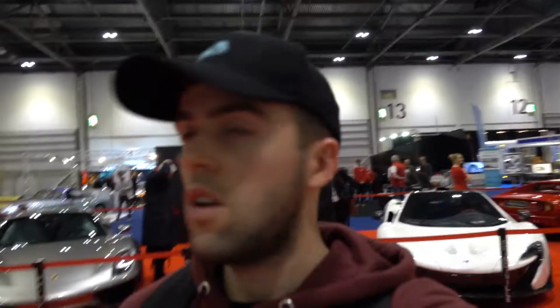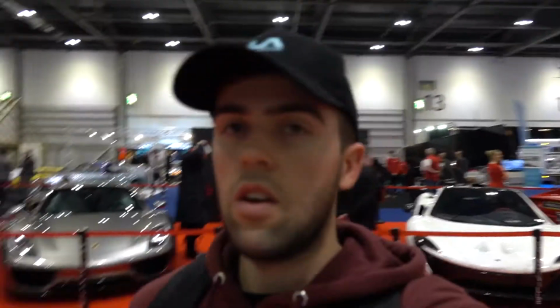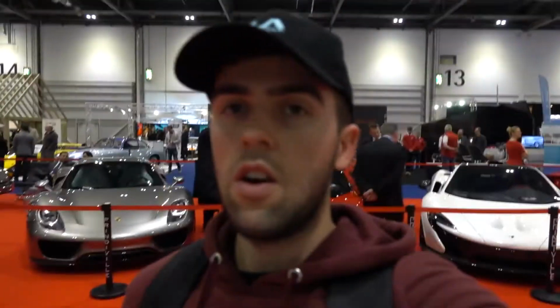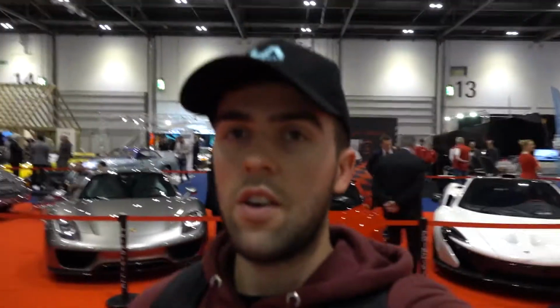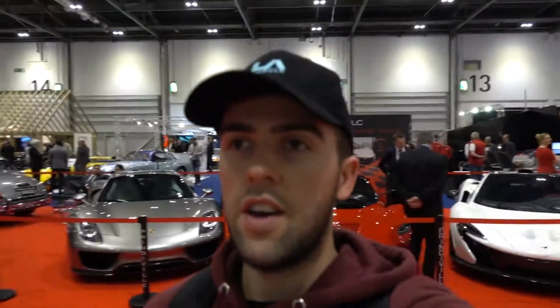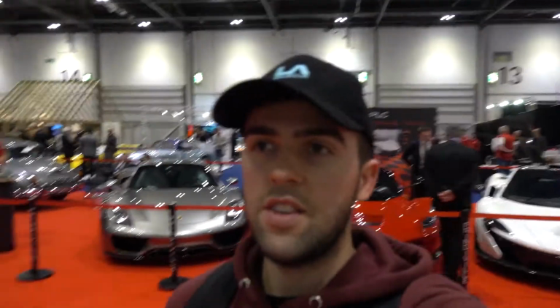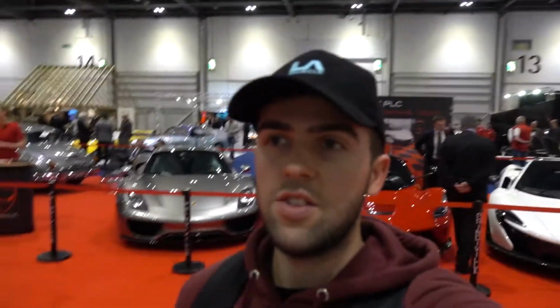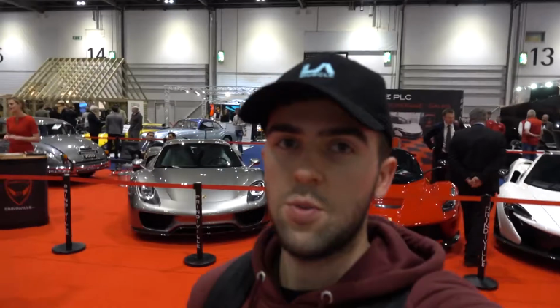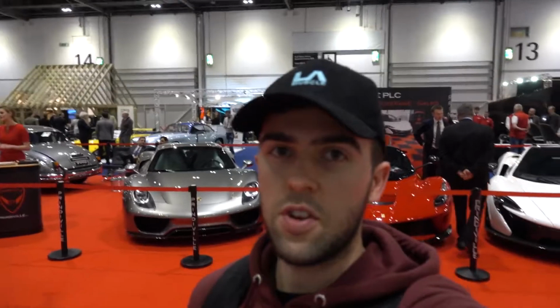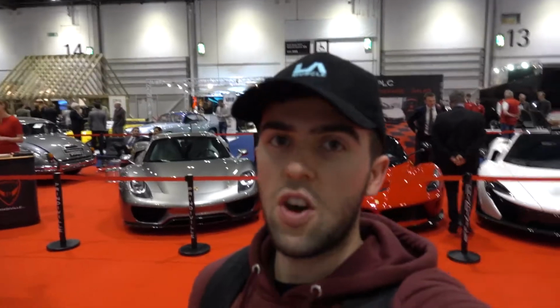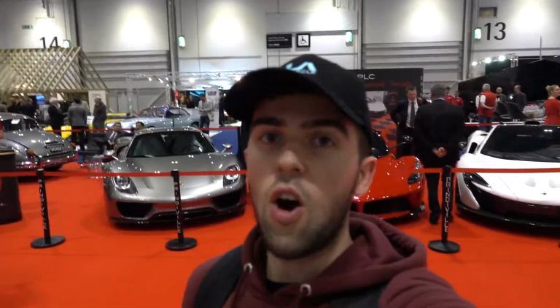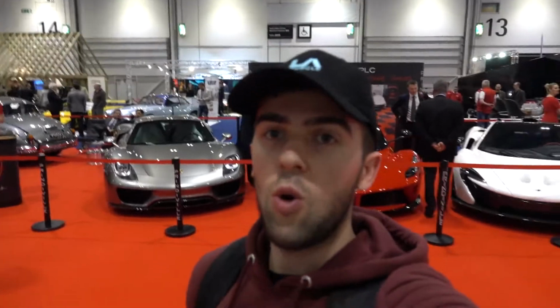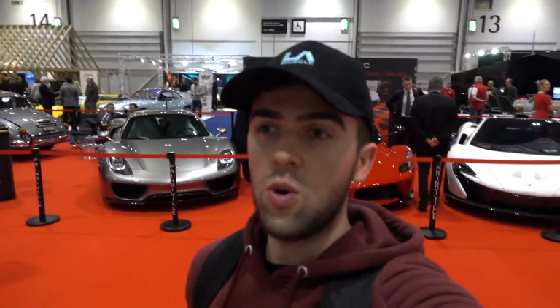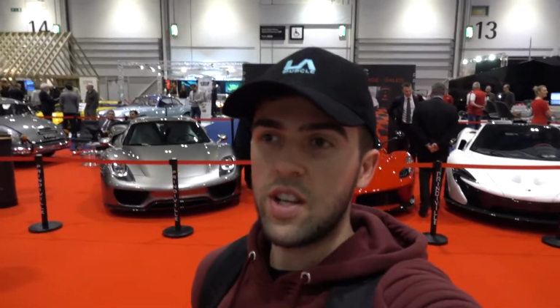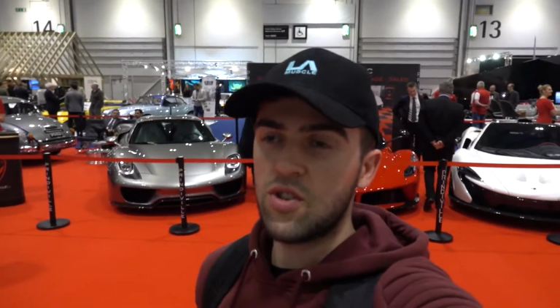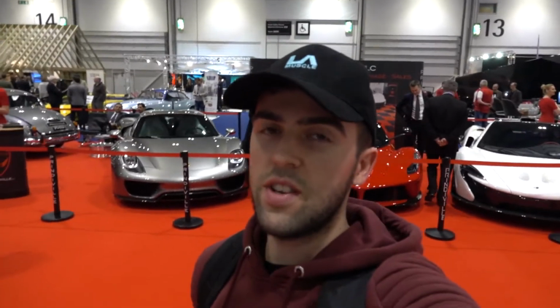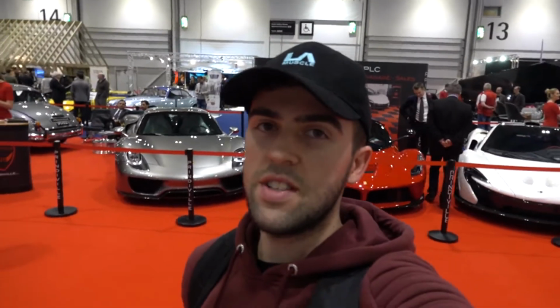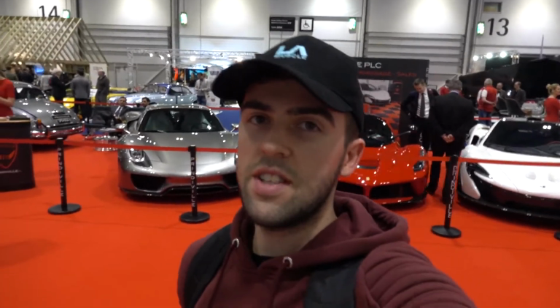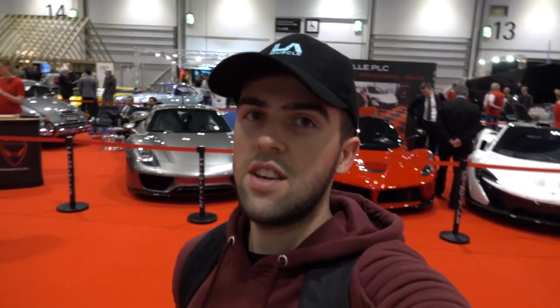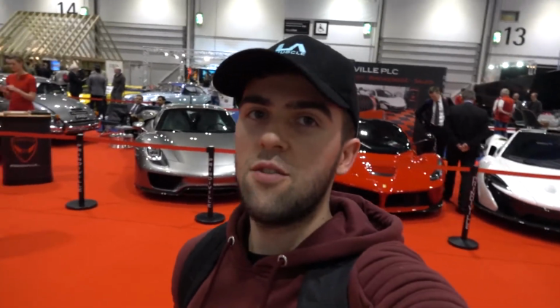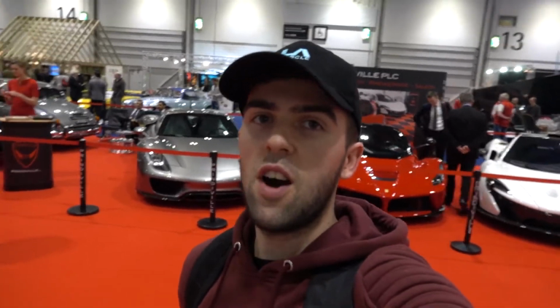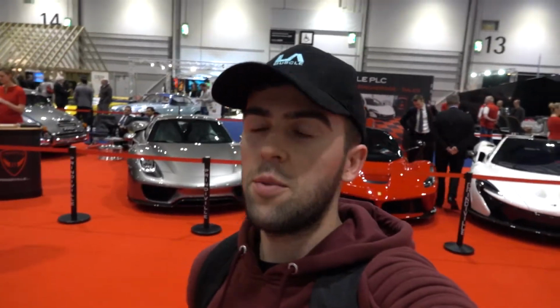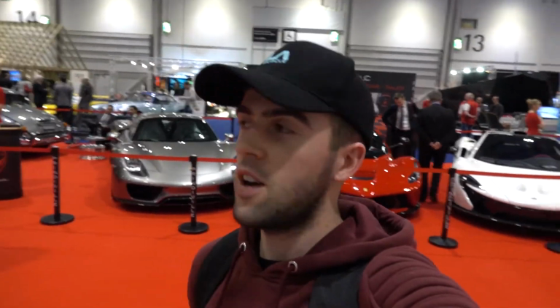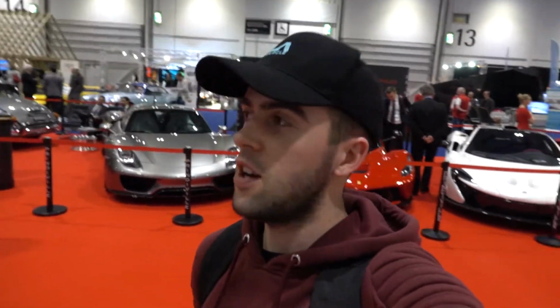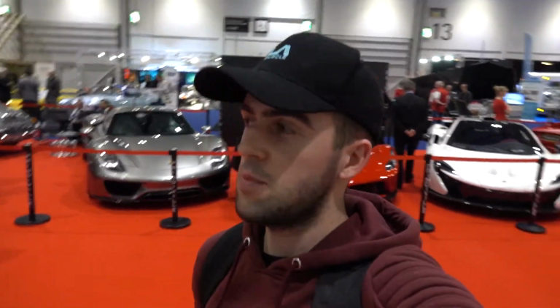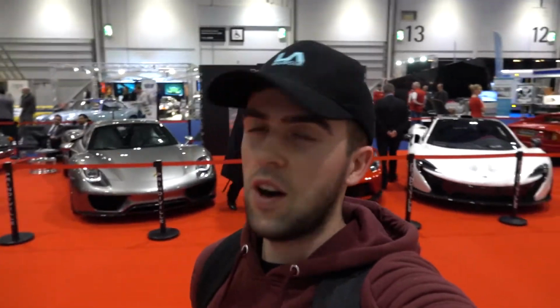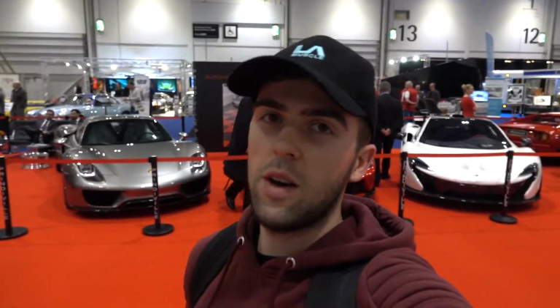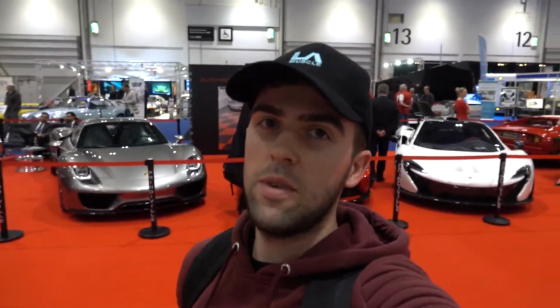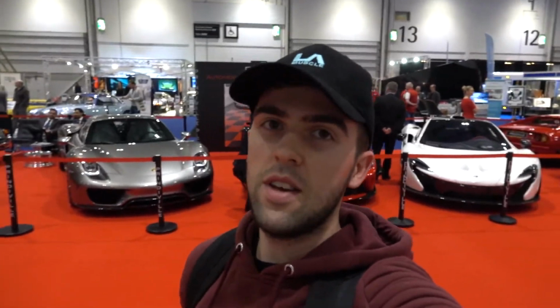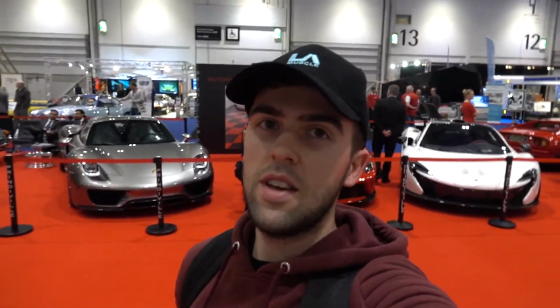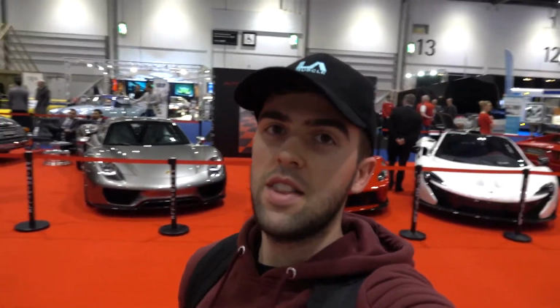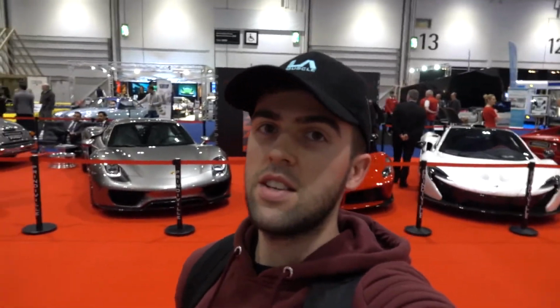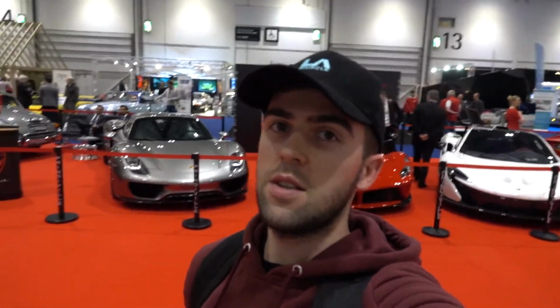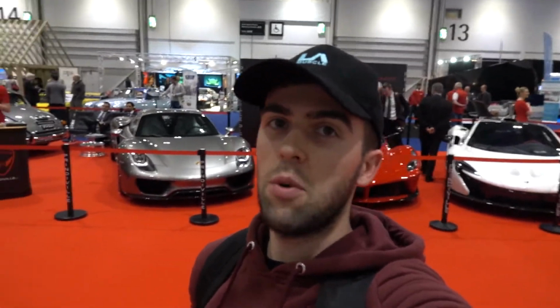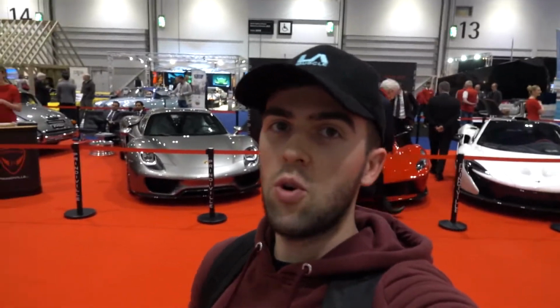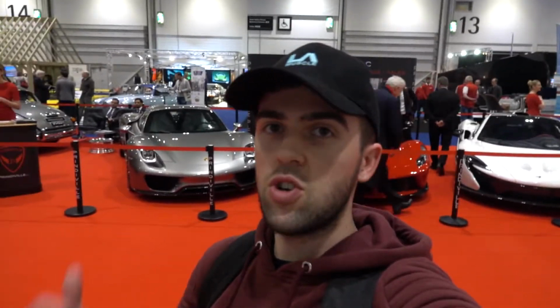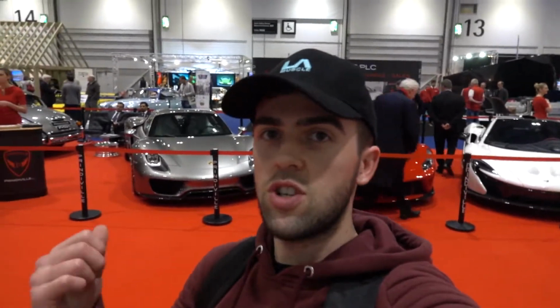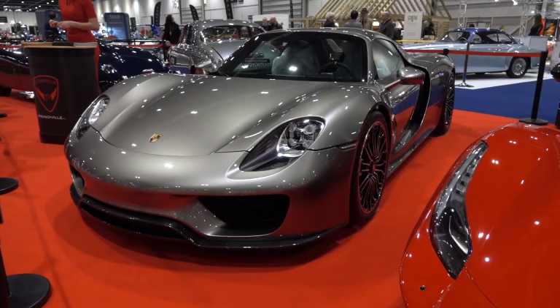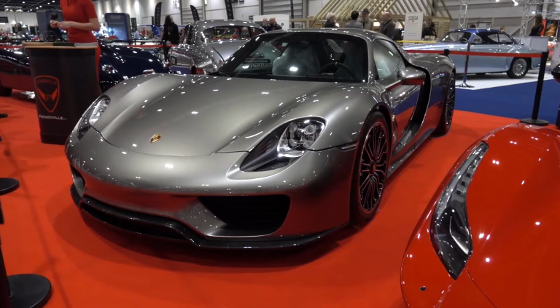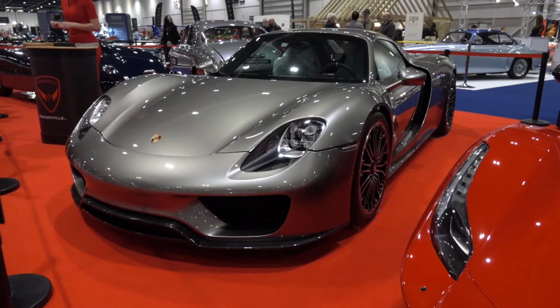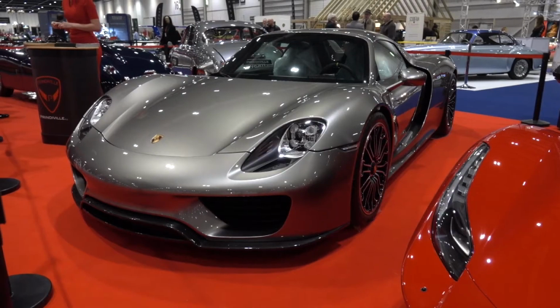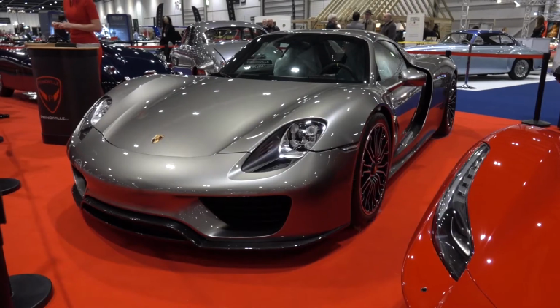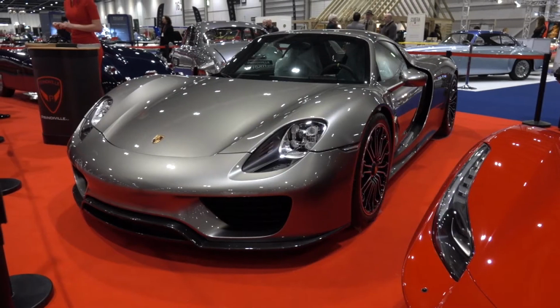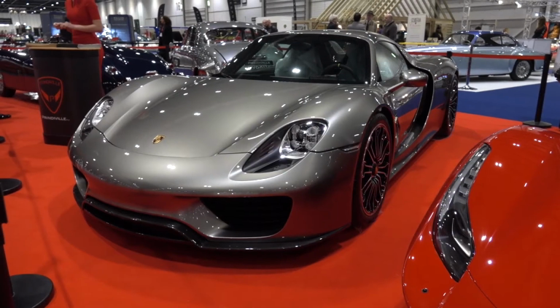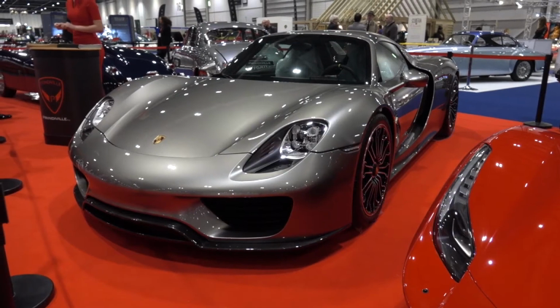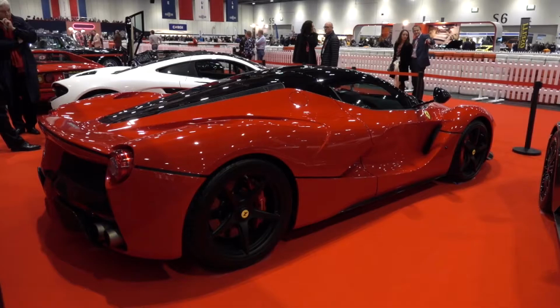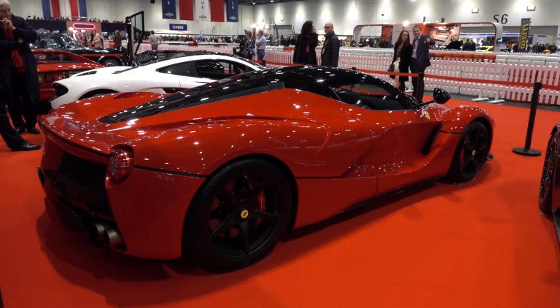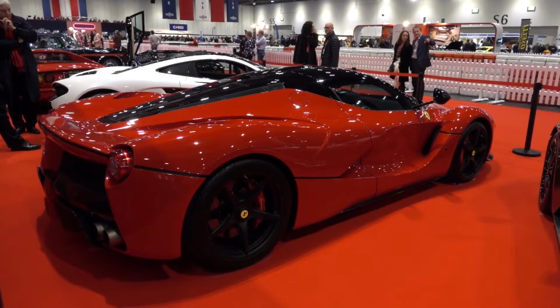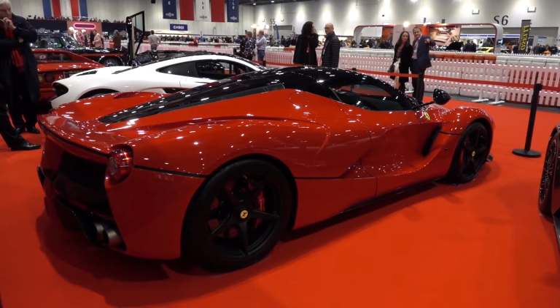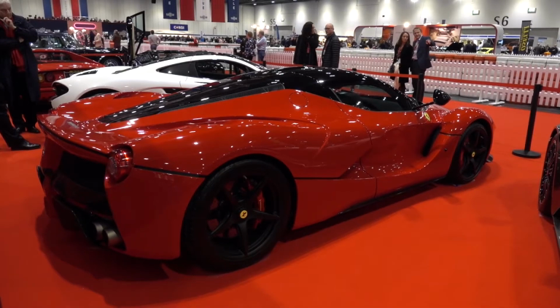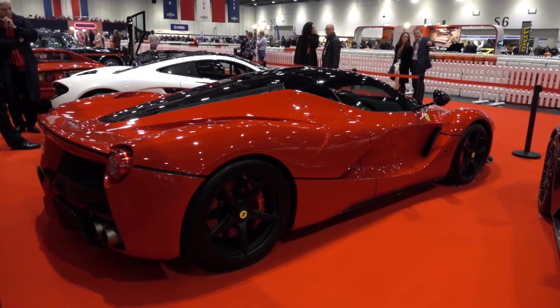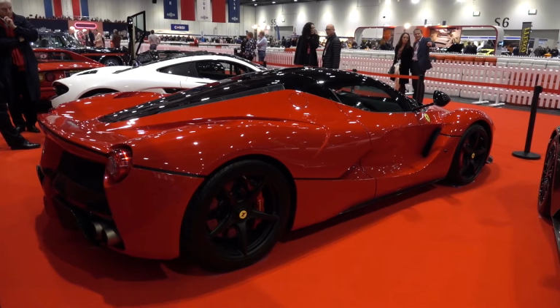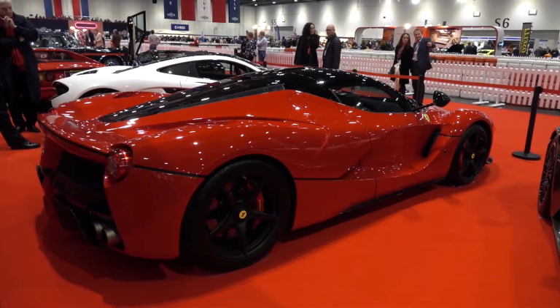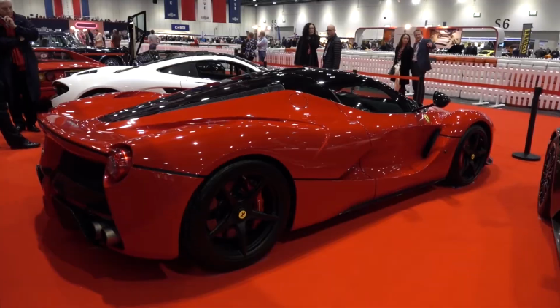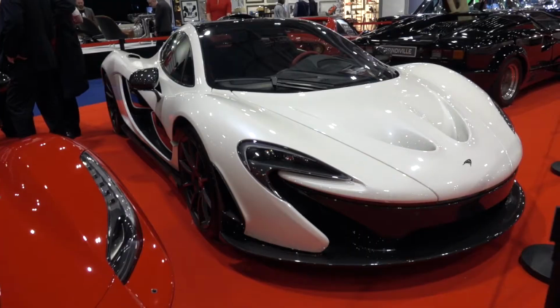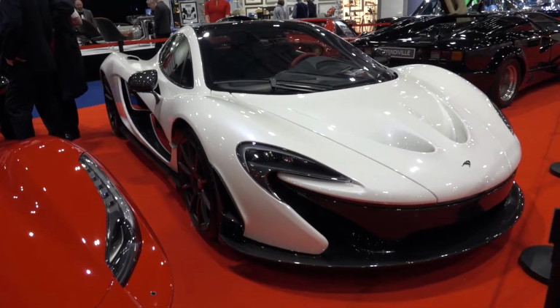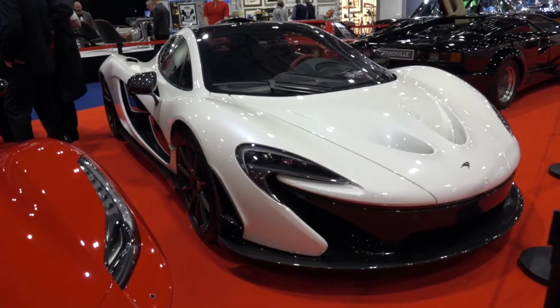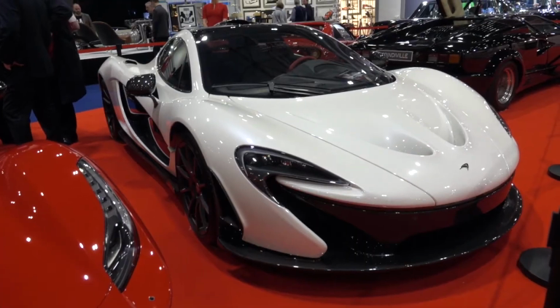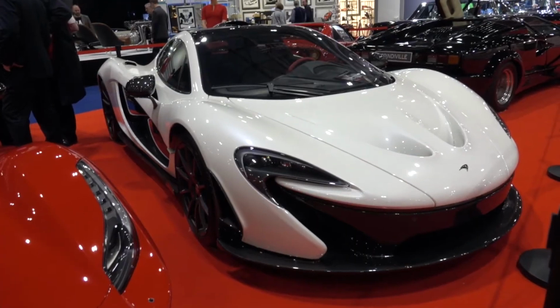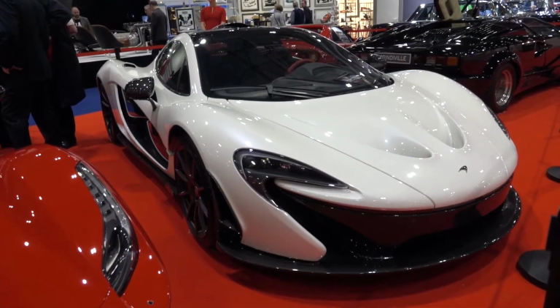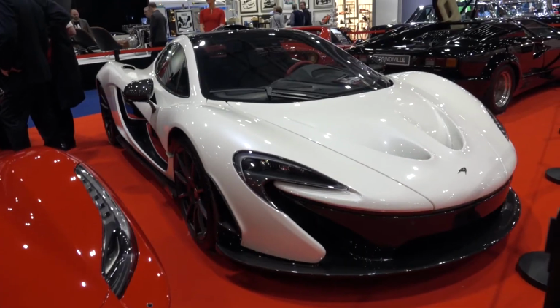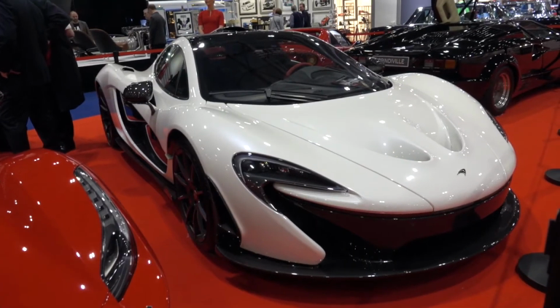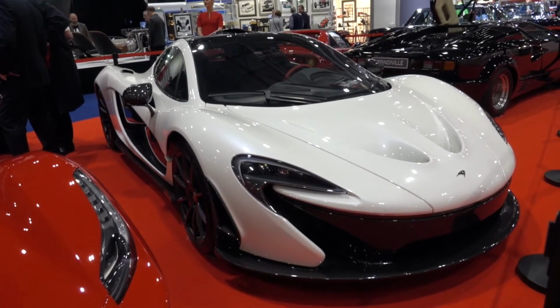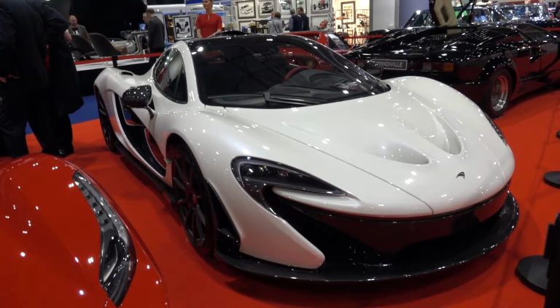So we've got the whole trinity of hypercars behind me — the Porsche 918, the Ferrari LaFerrari, and the McLaren P1.